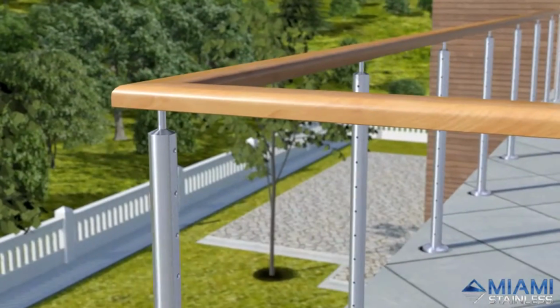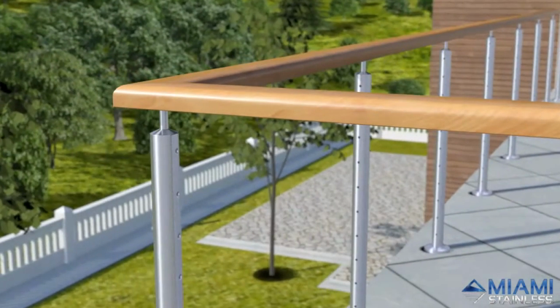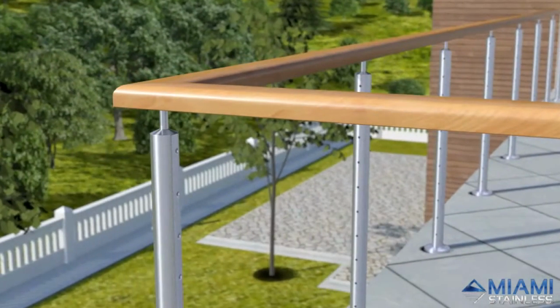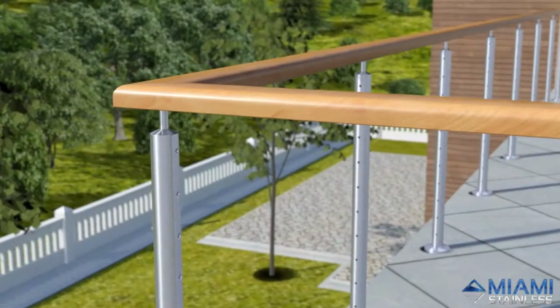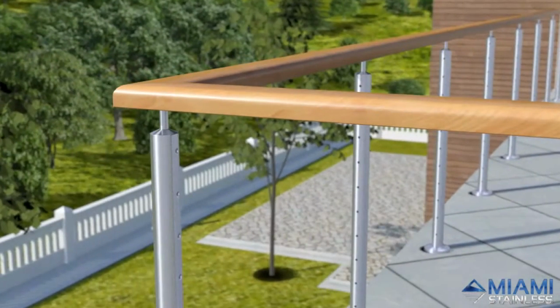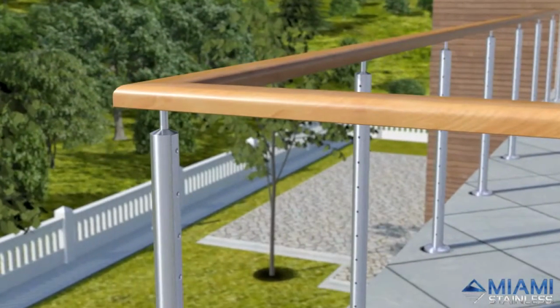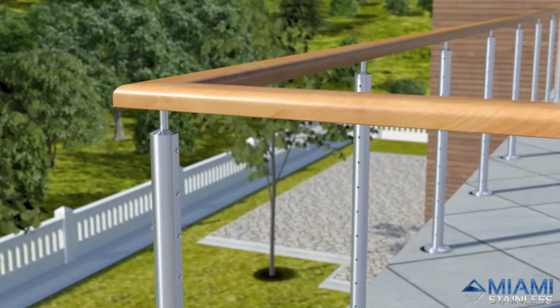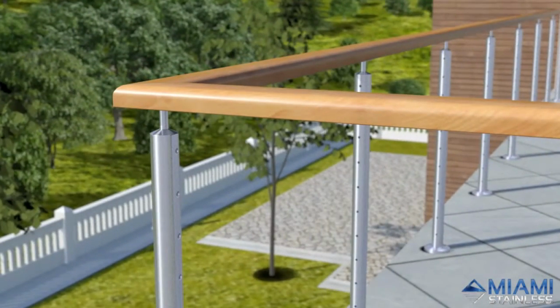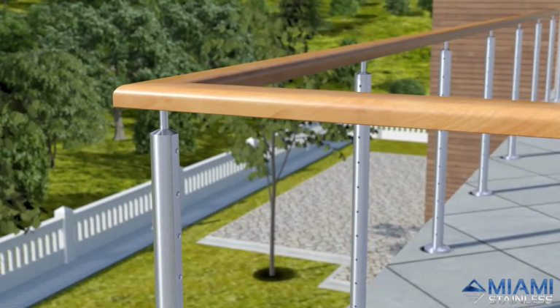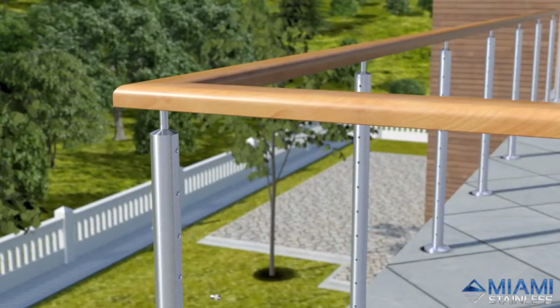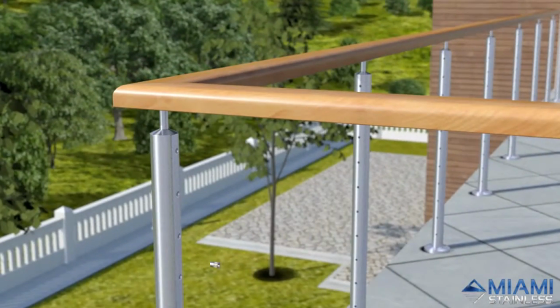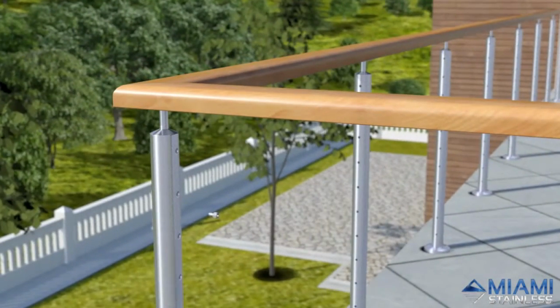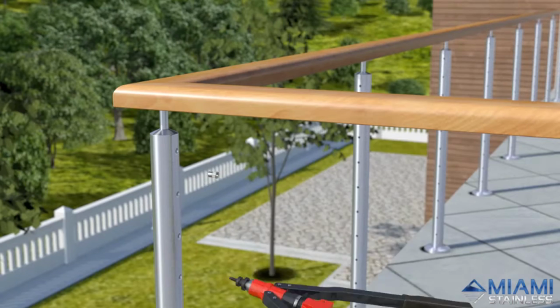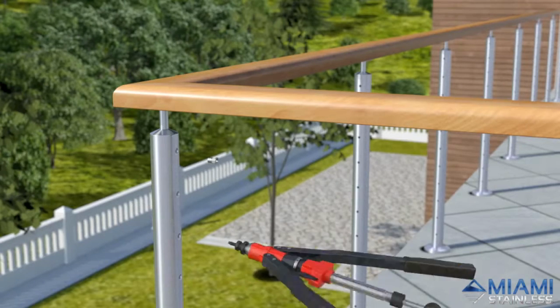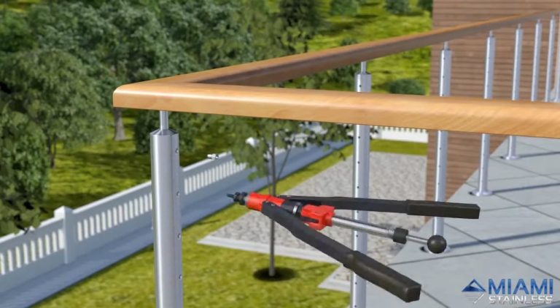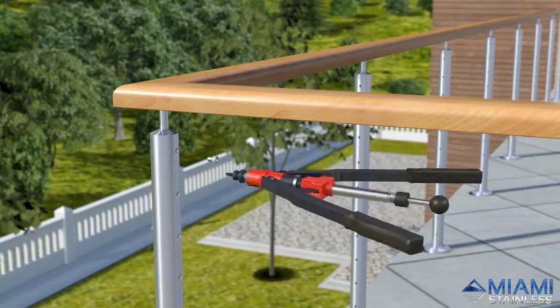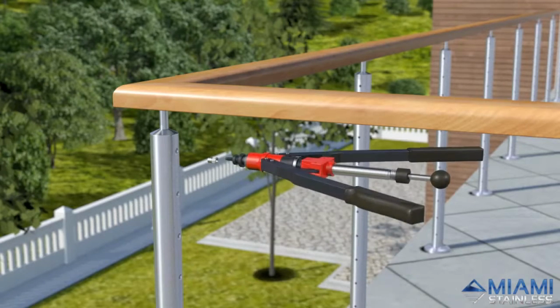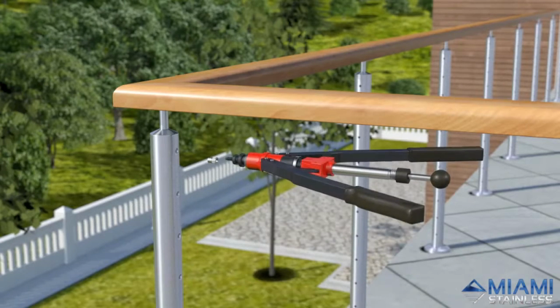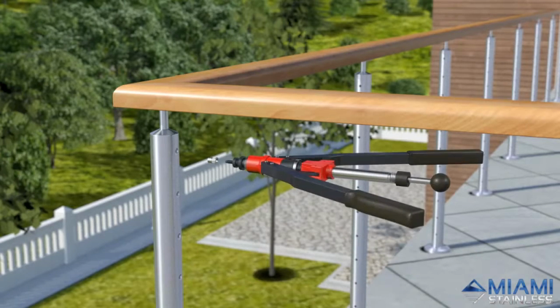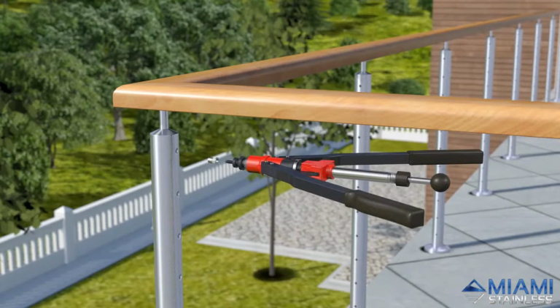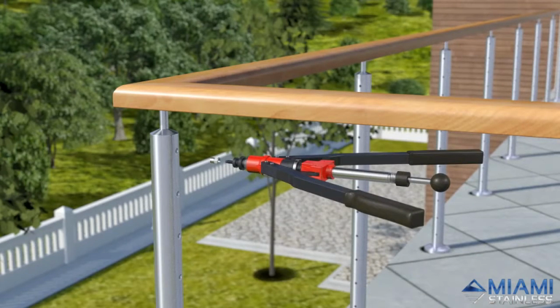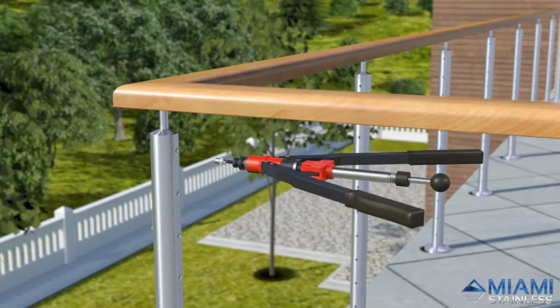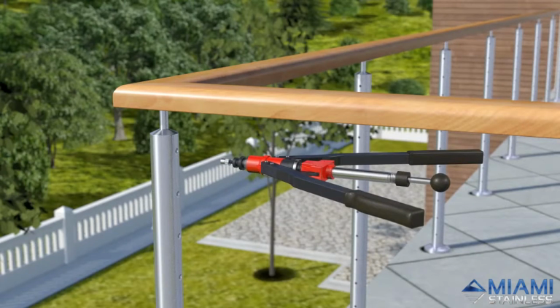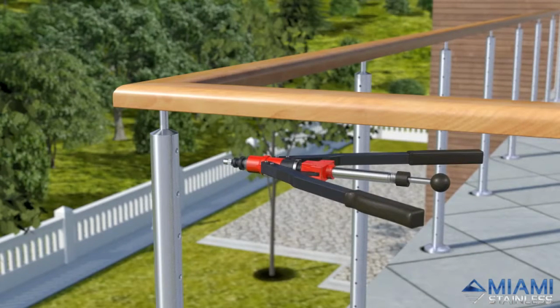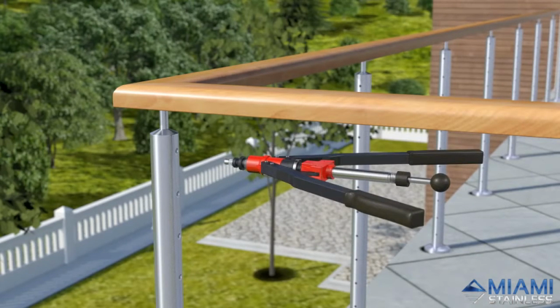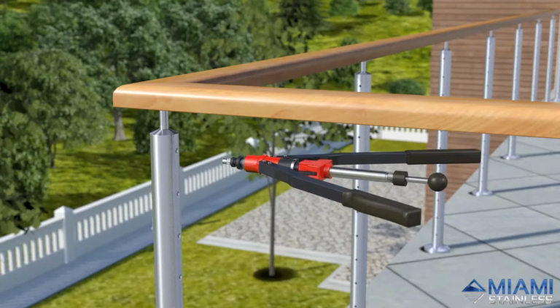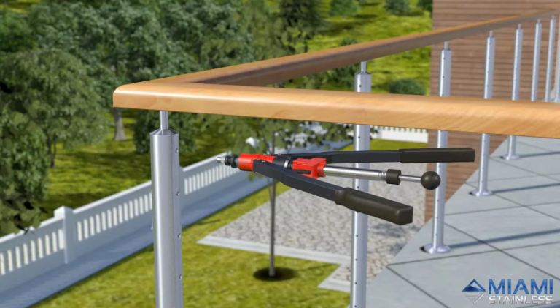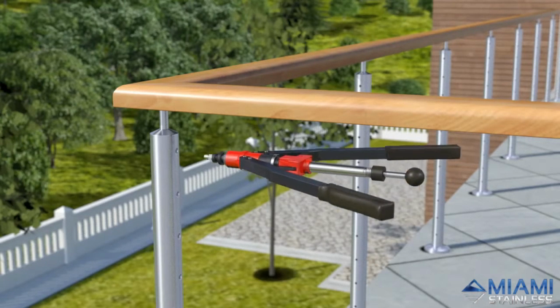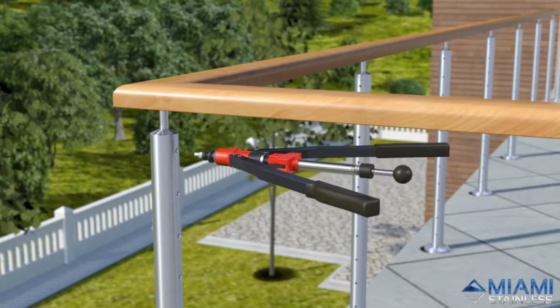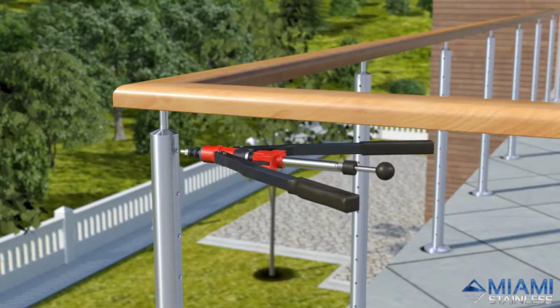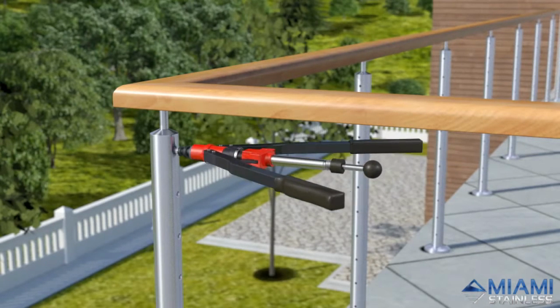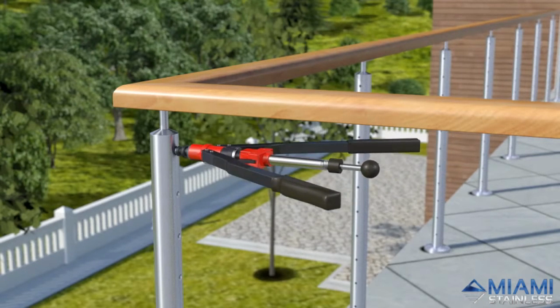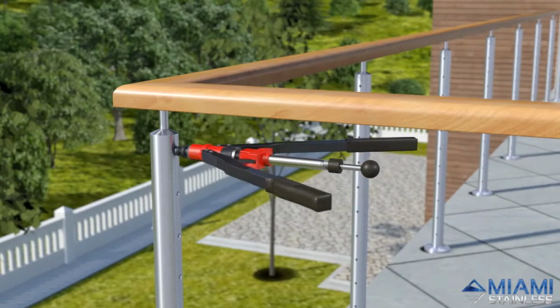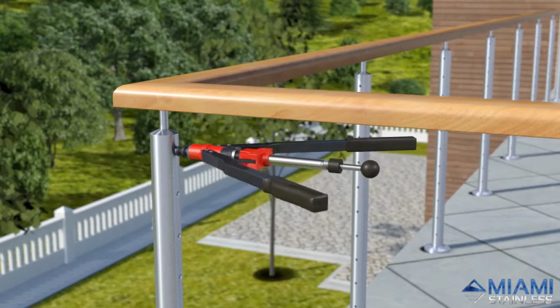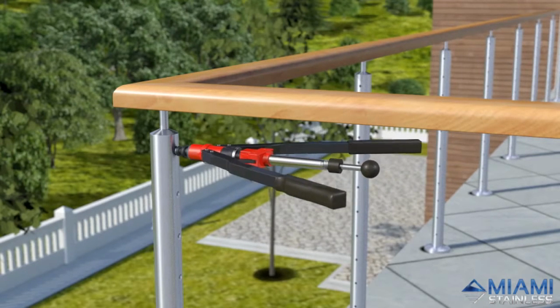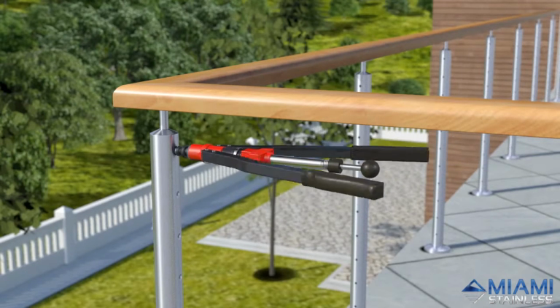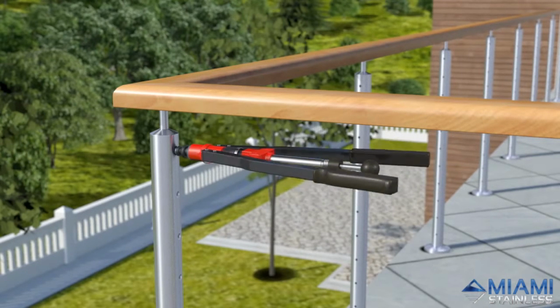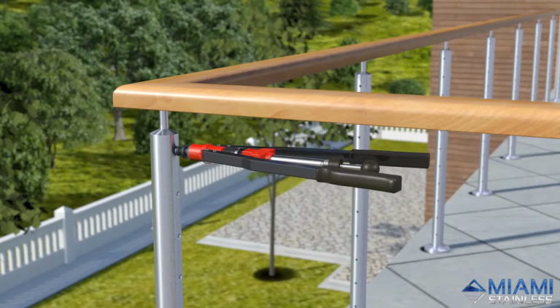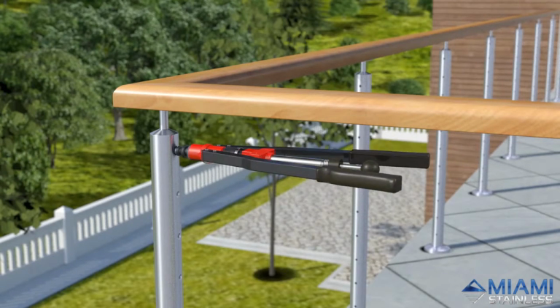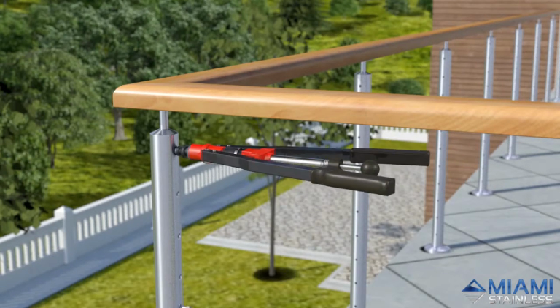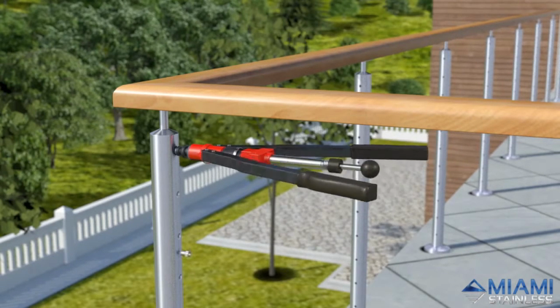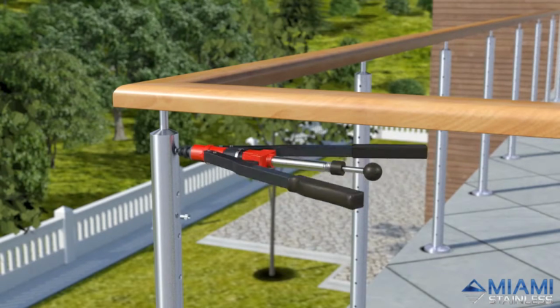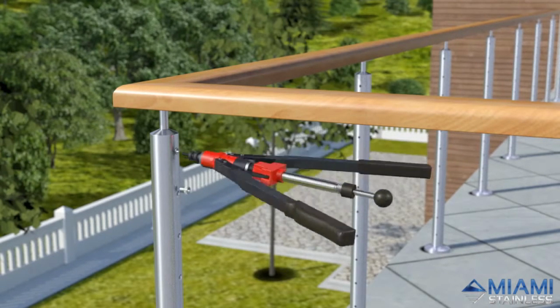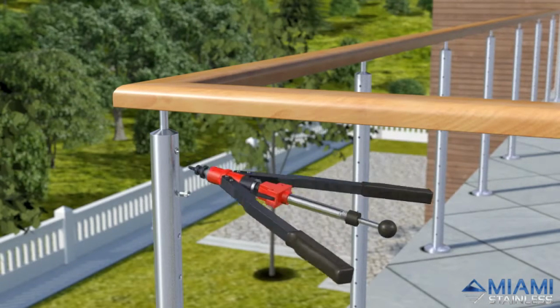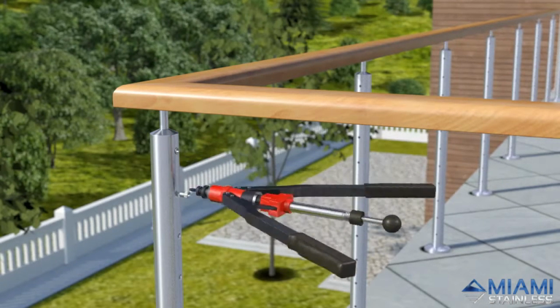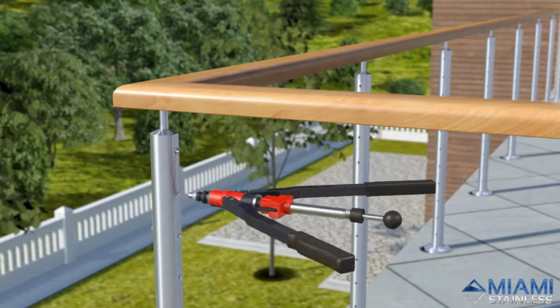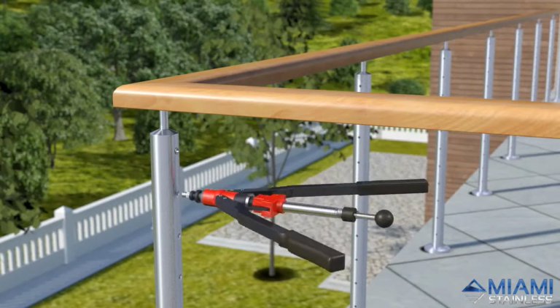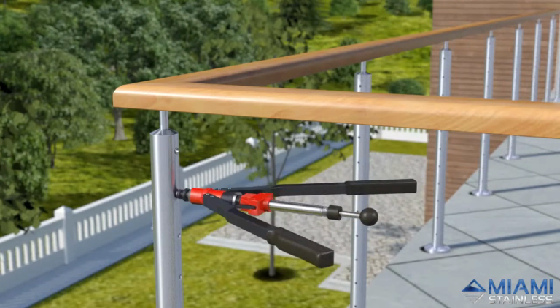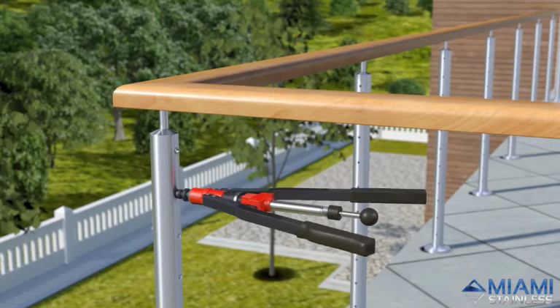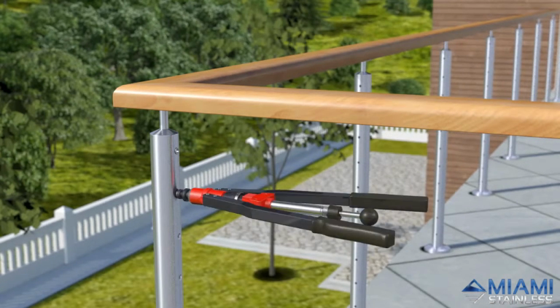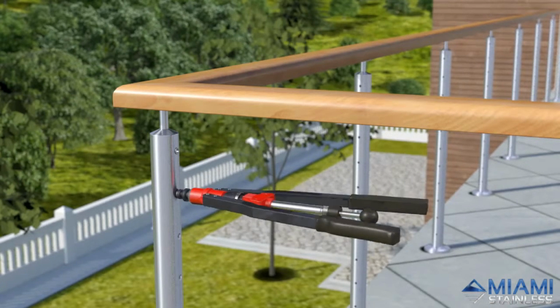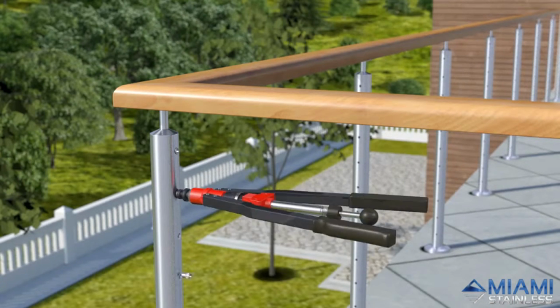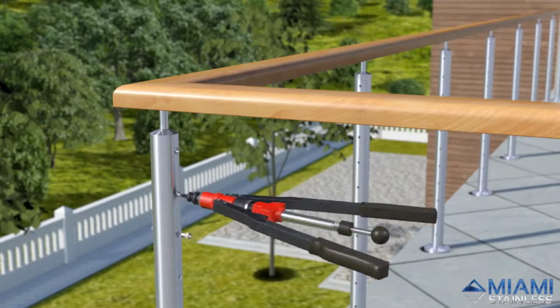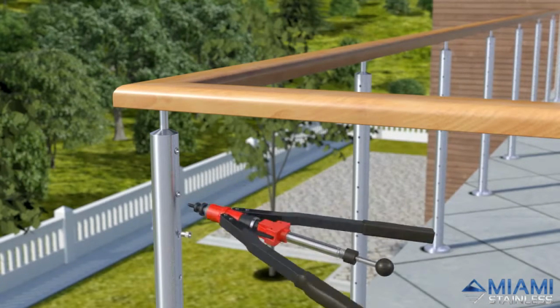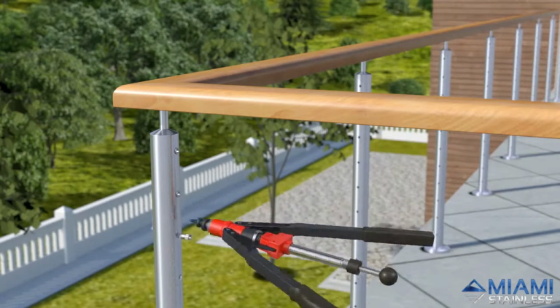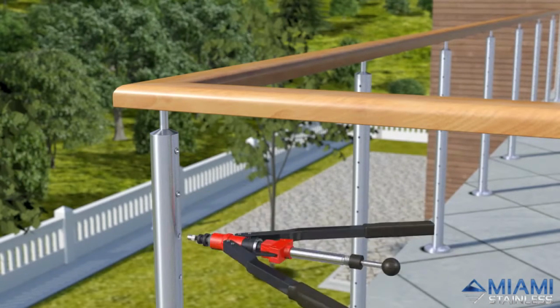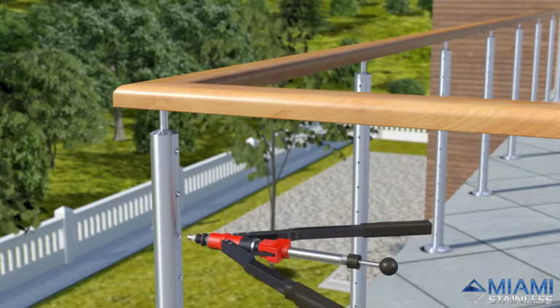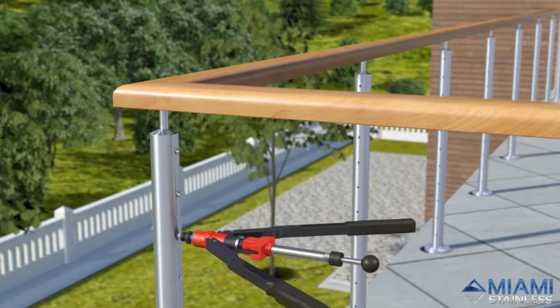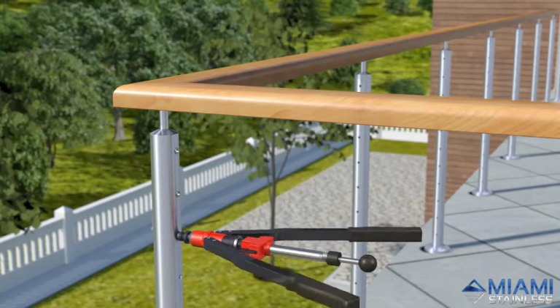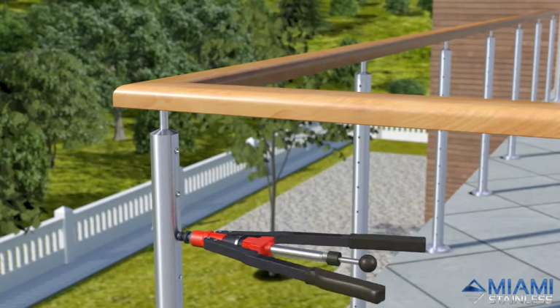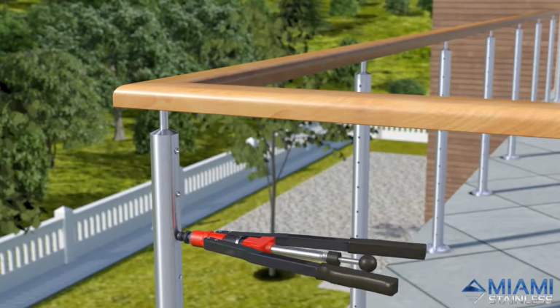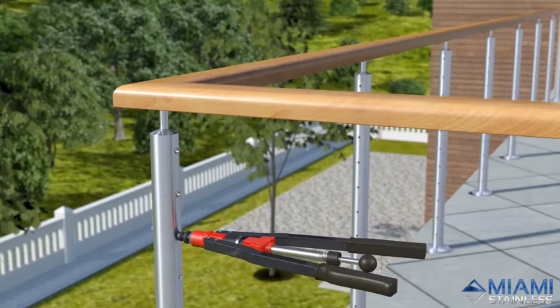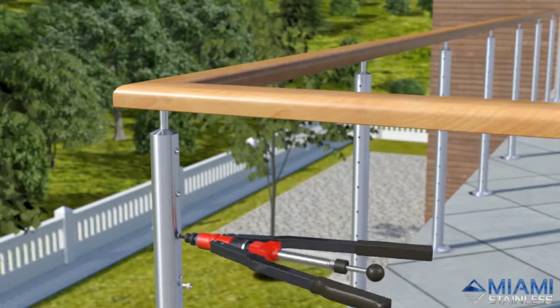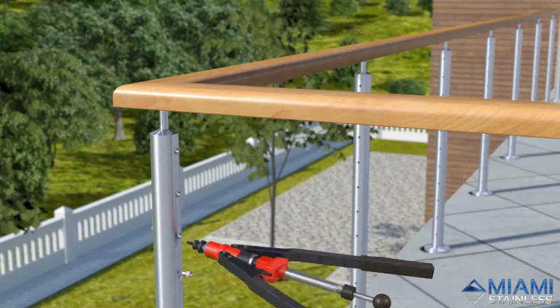Use the HN-02 nut rivet tool to insert the left and right hand nut rivets into the pre-drilled posts.